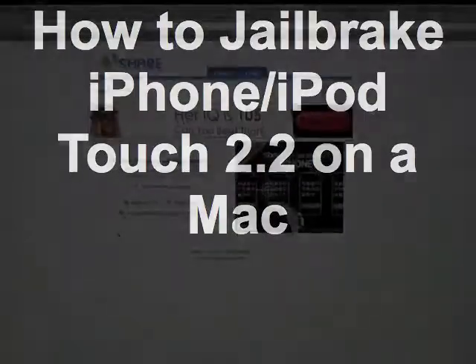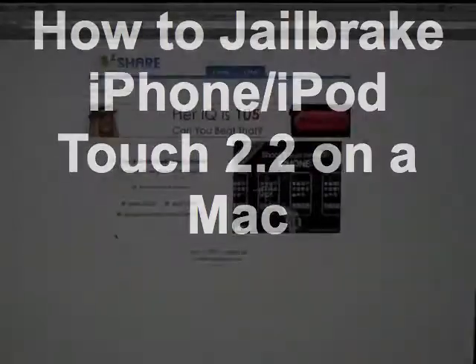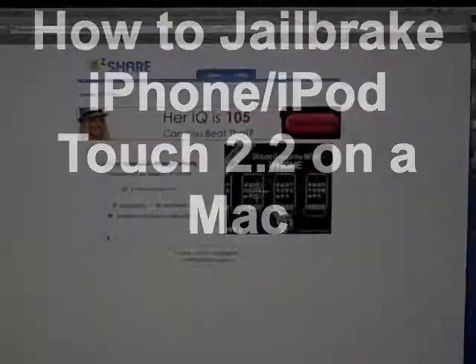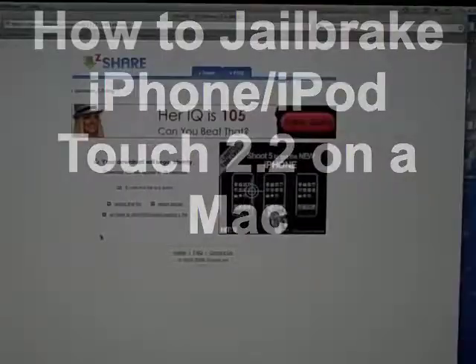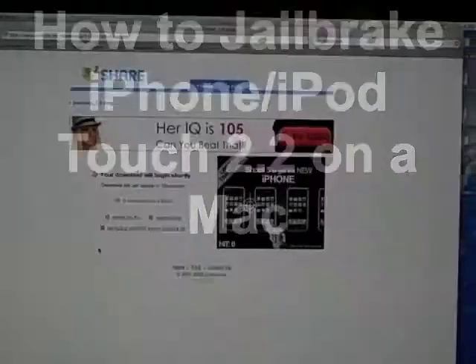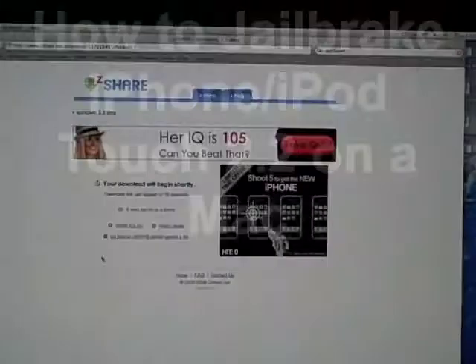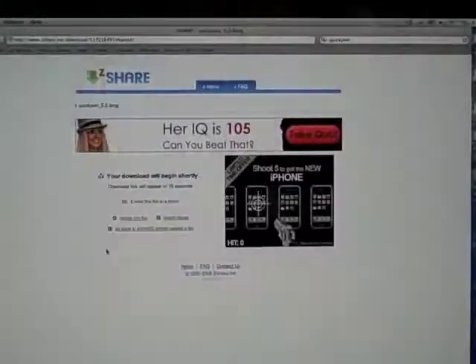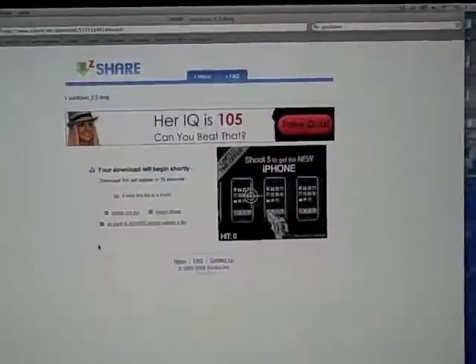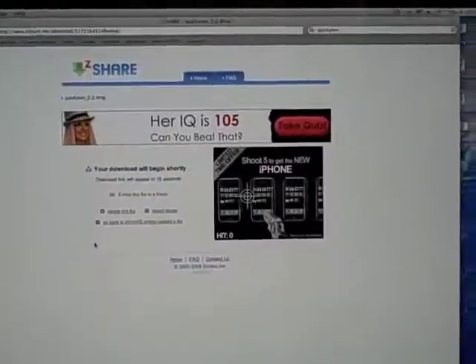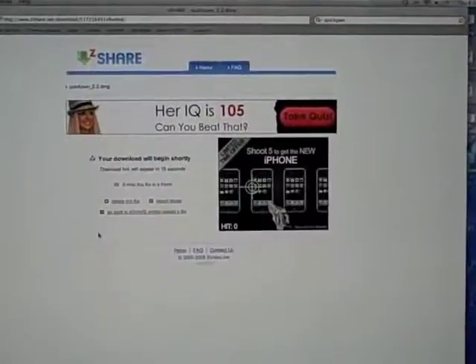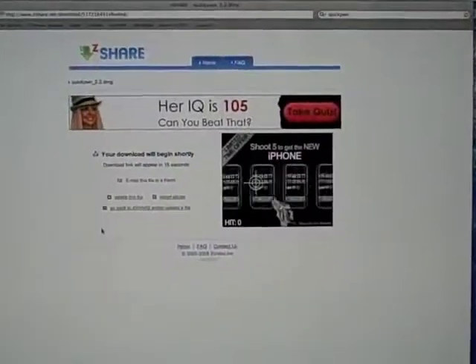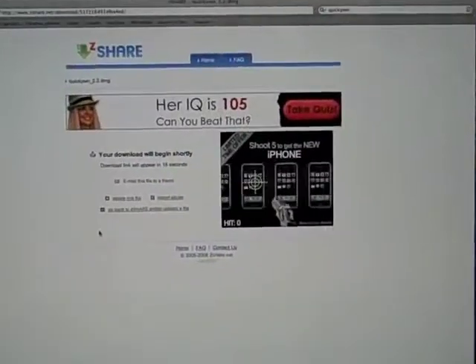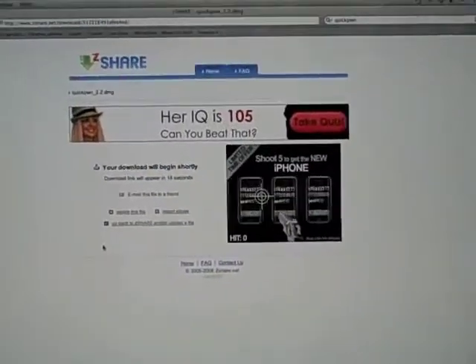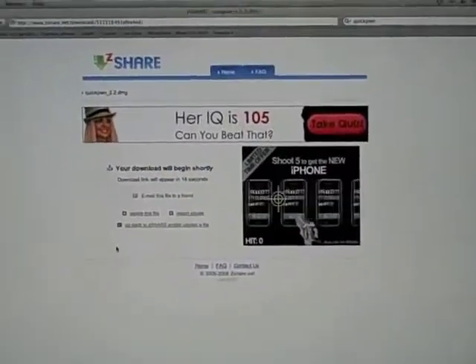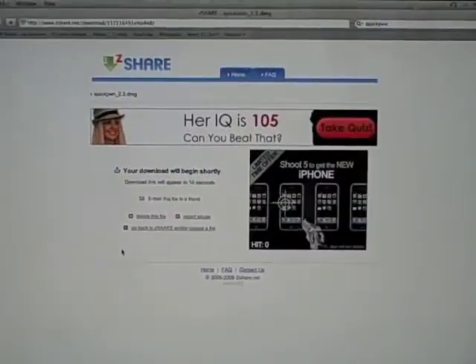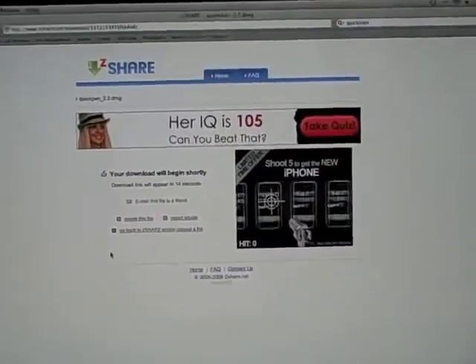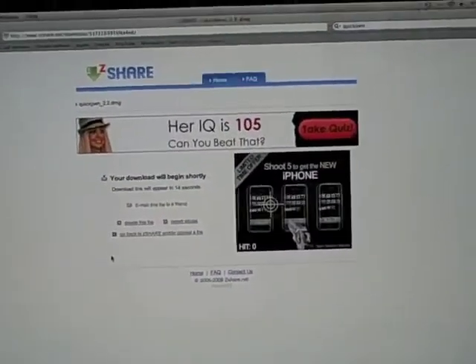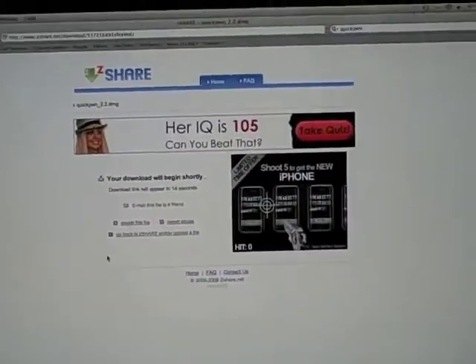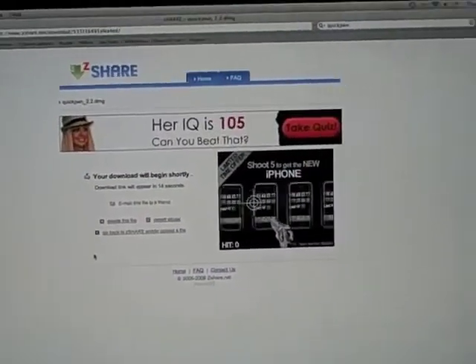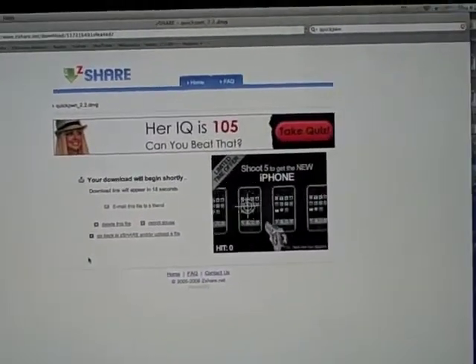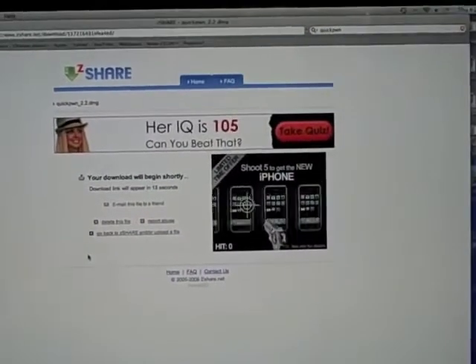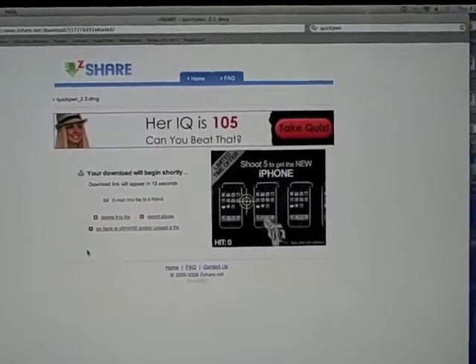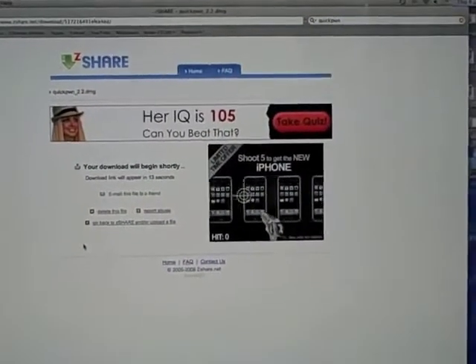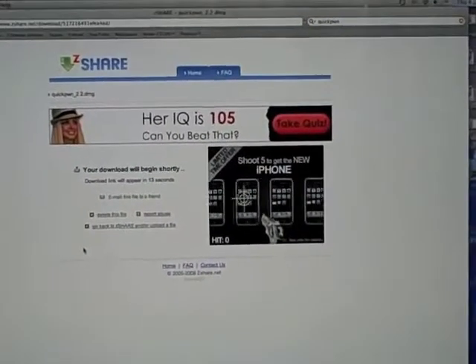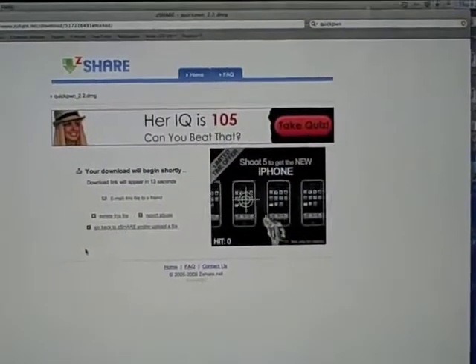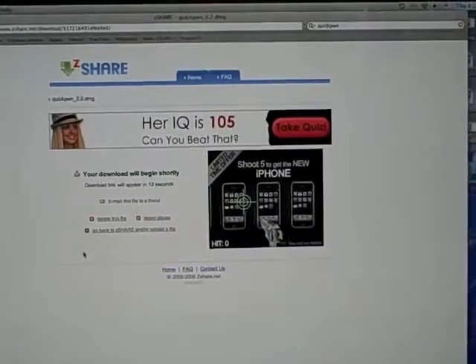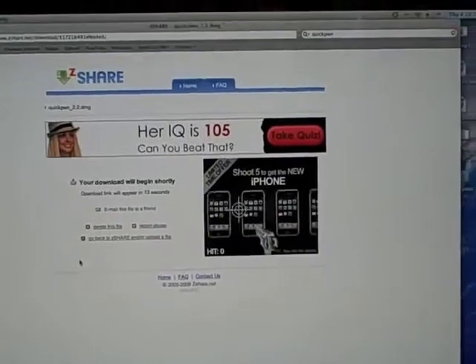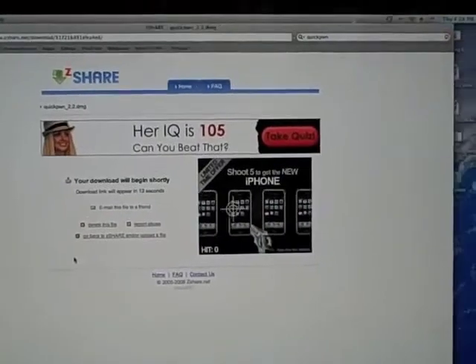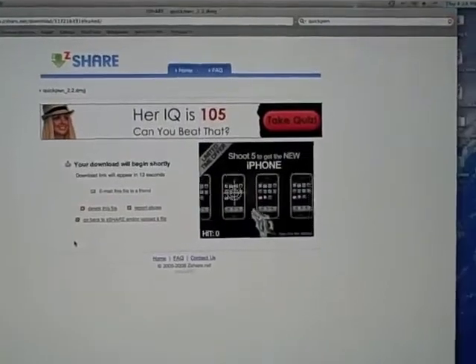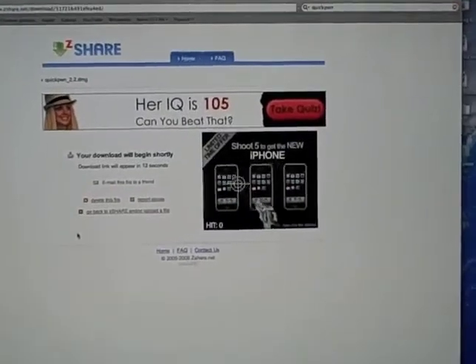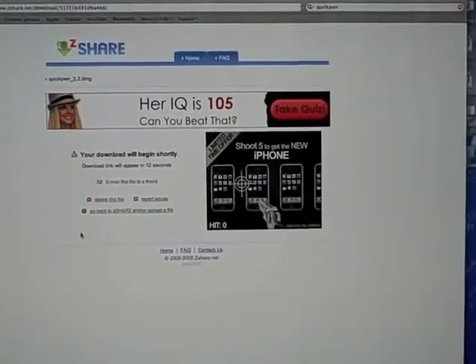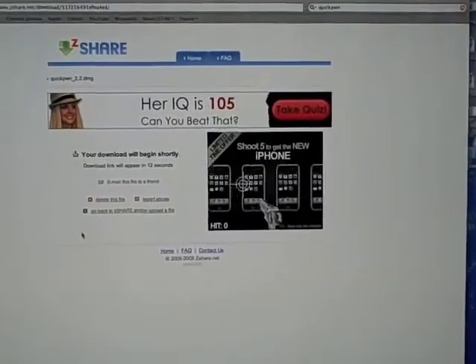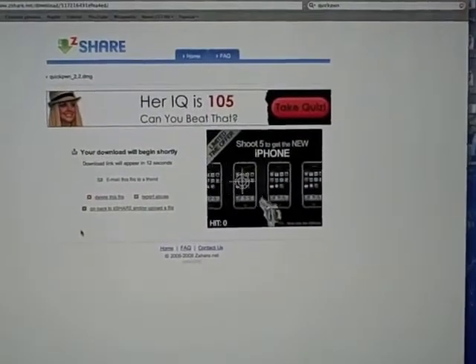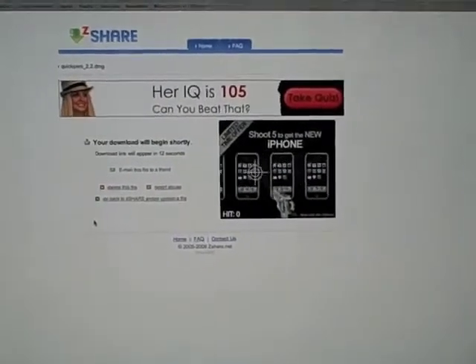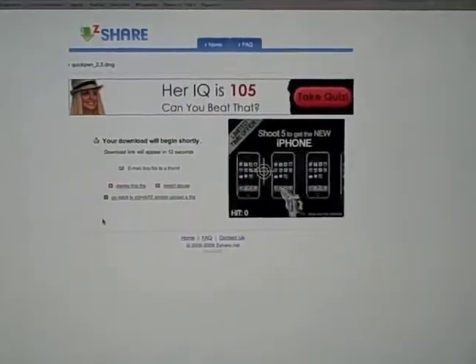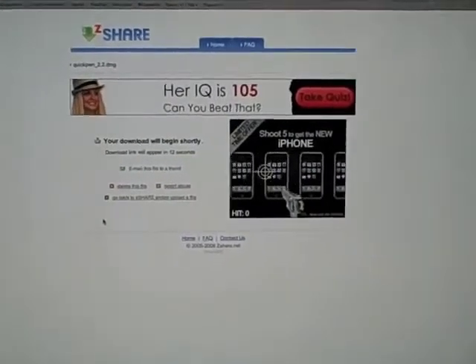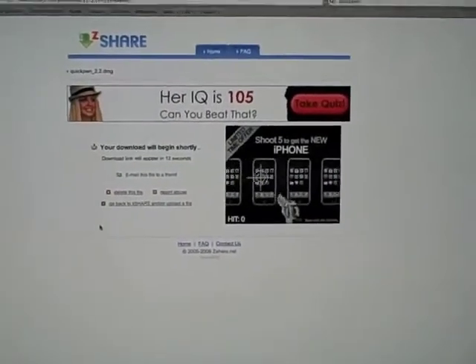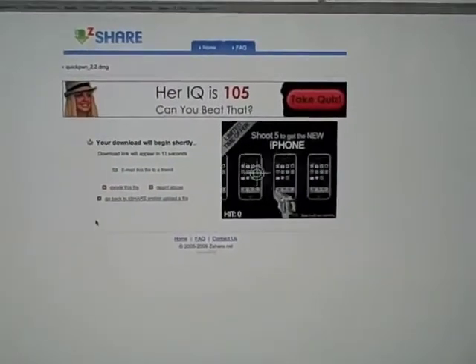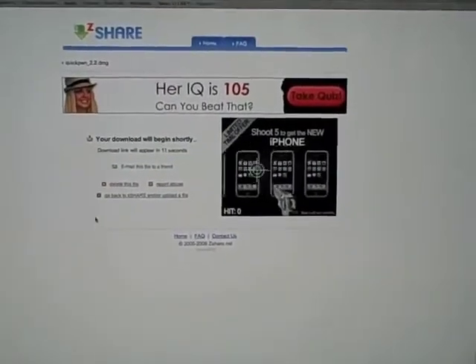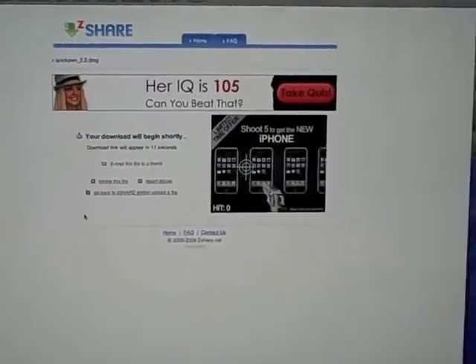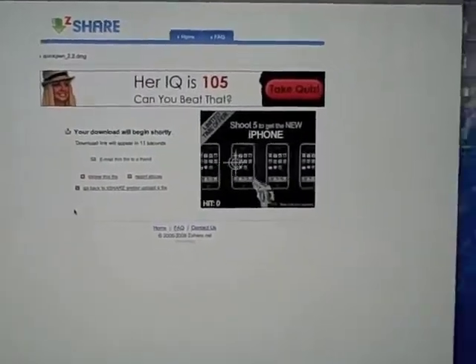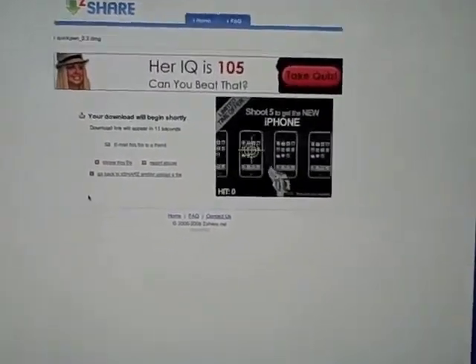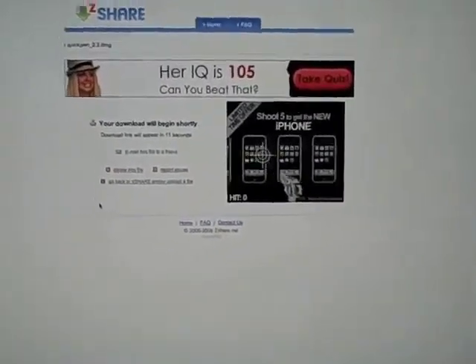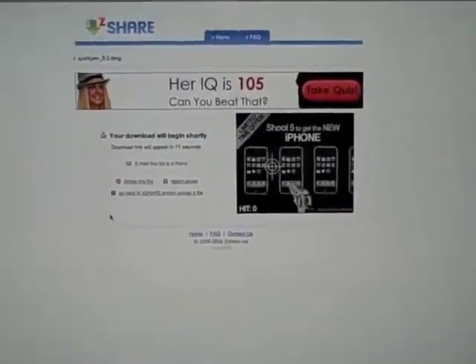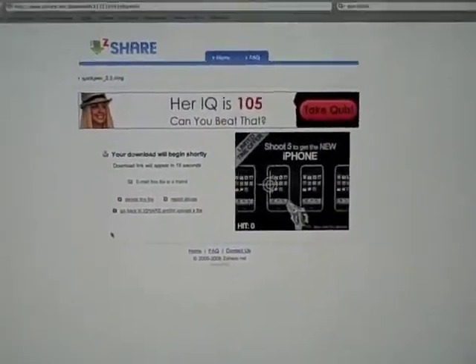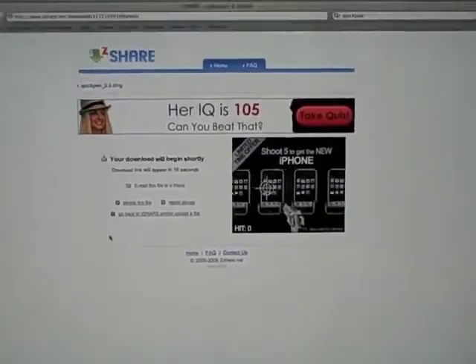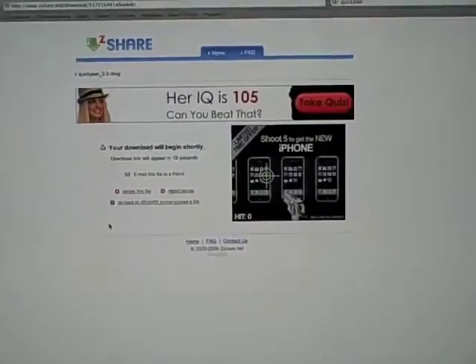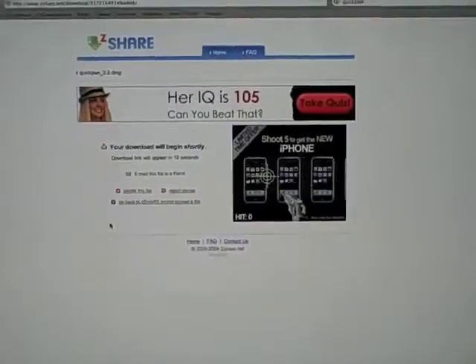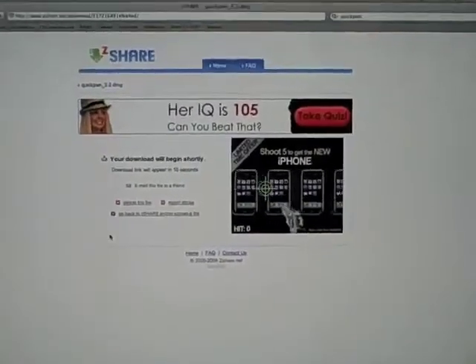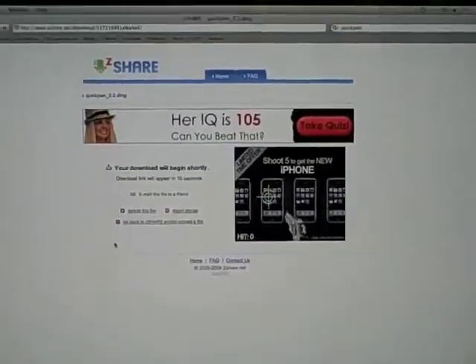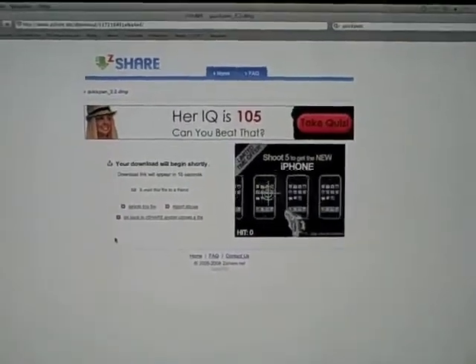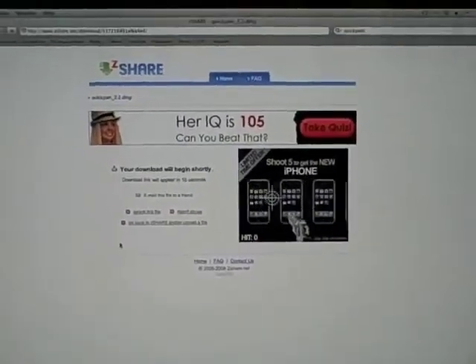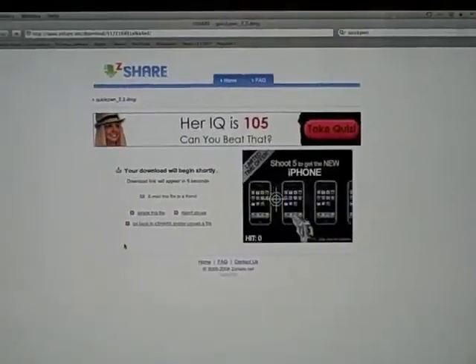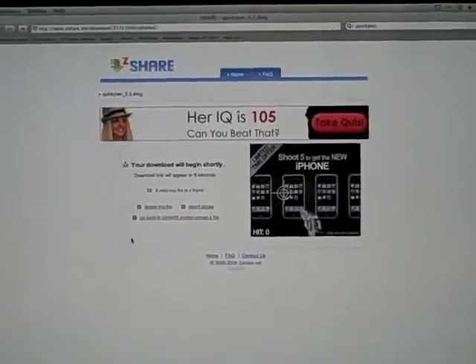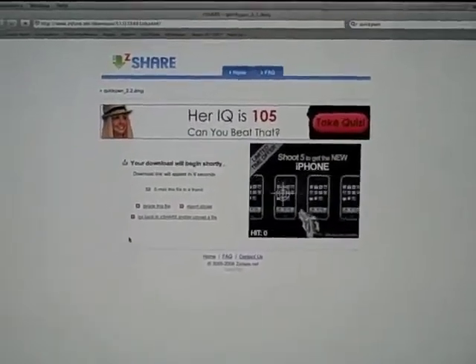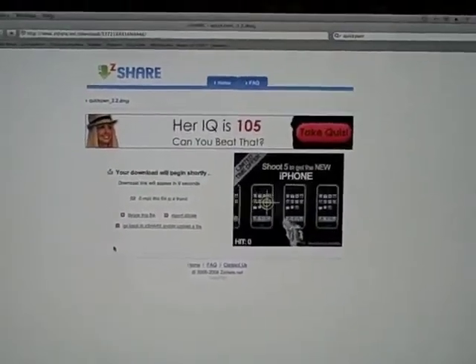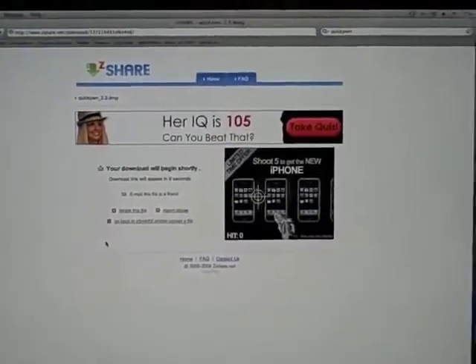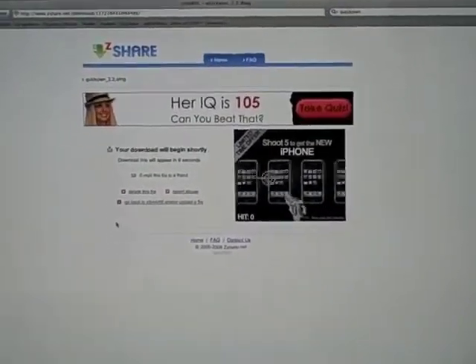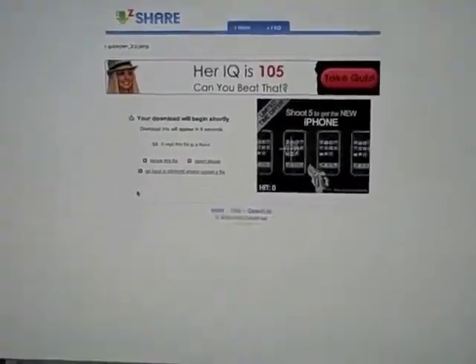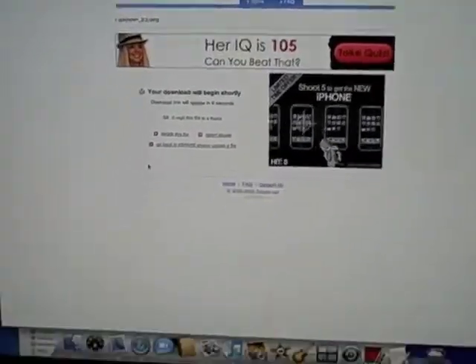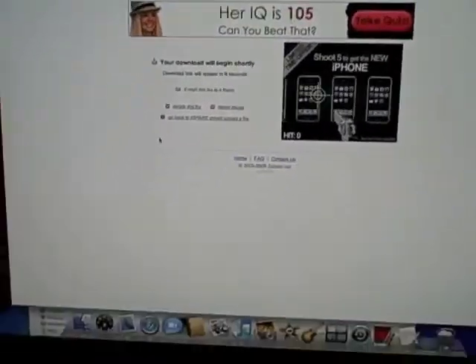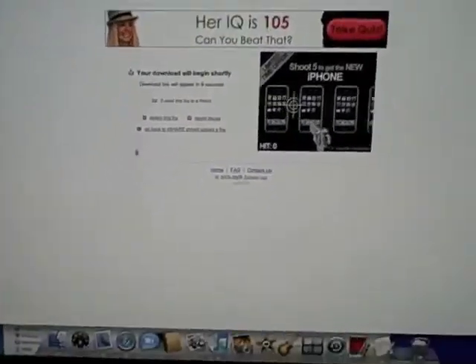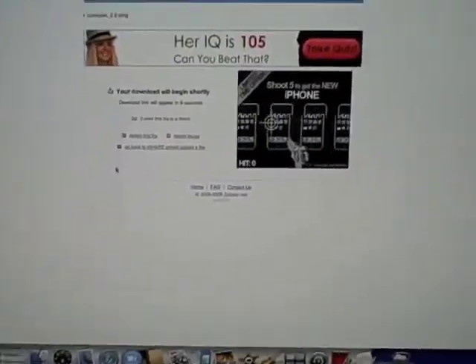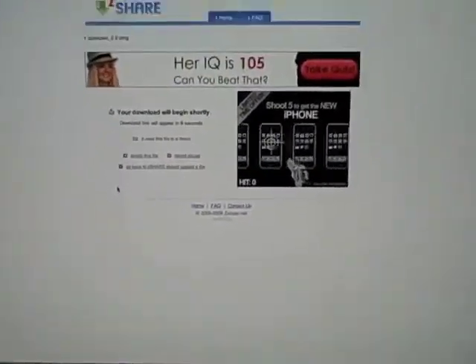Hey guys, today I'm going to be showing you how to jailbreak your iPhone or iPod Touch firmware 2.2 on a Mac.